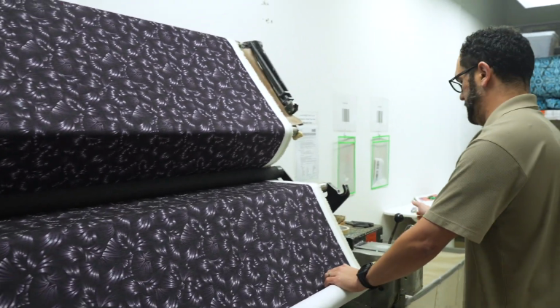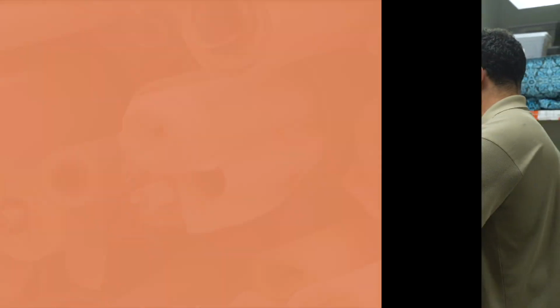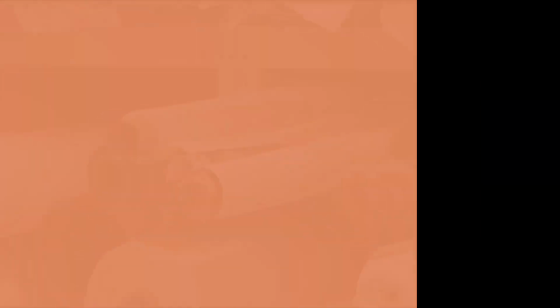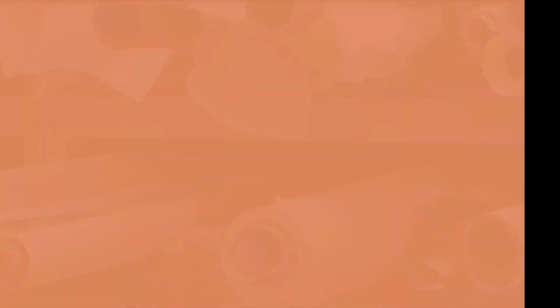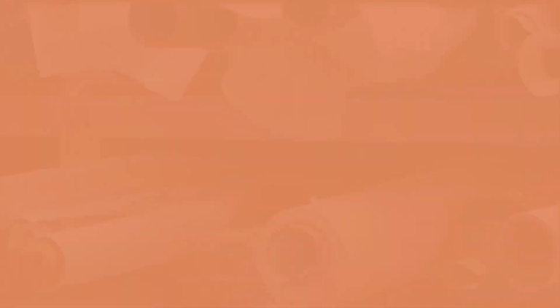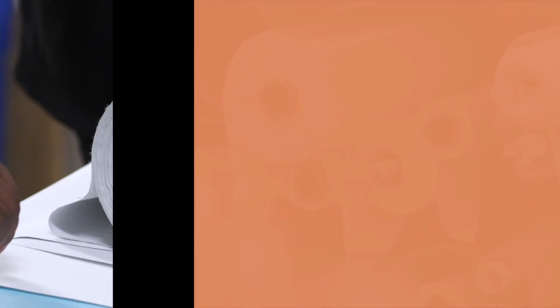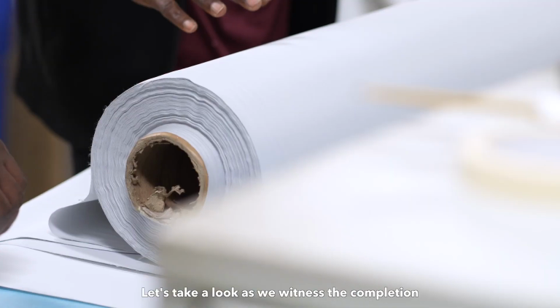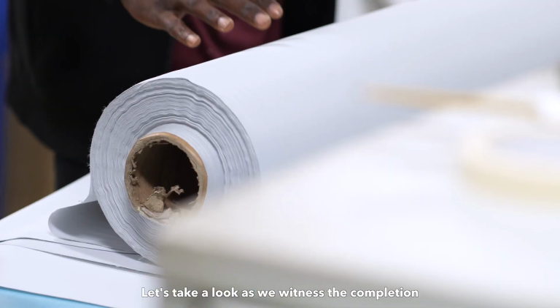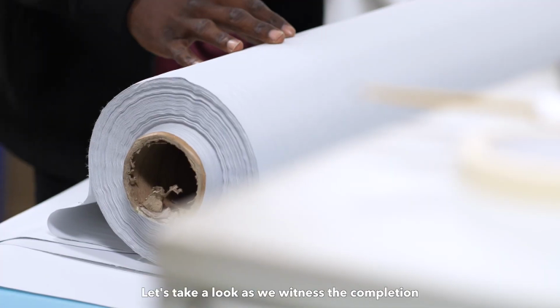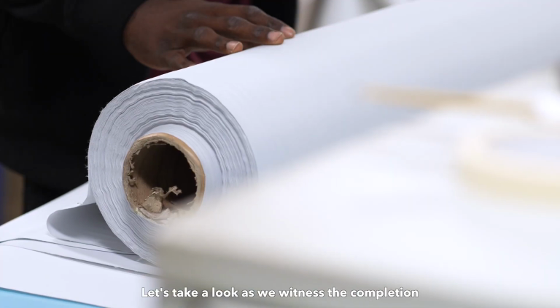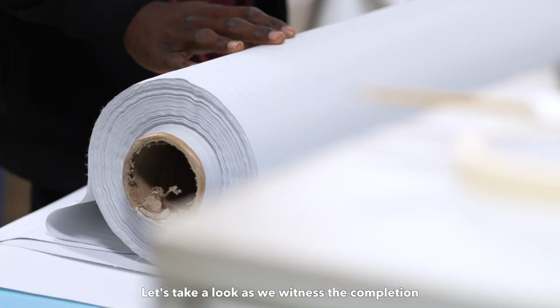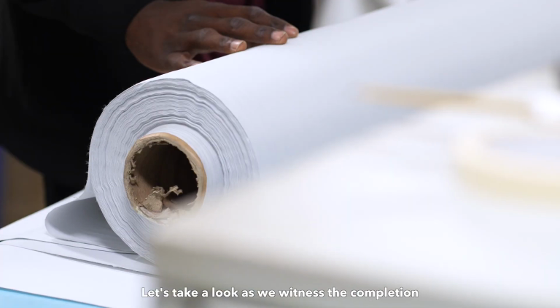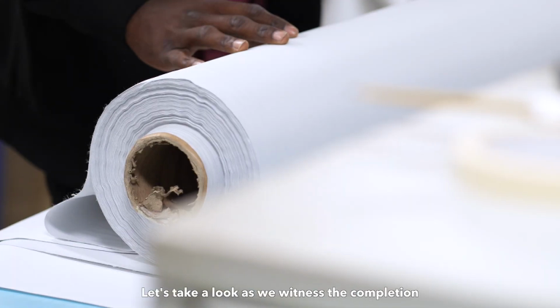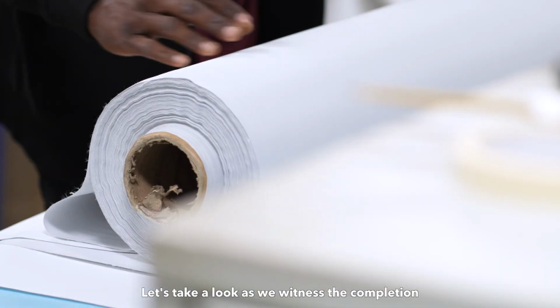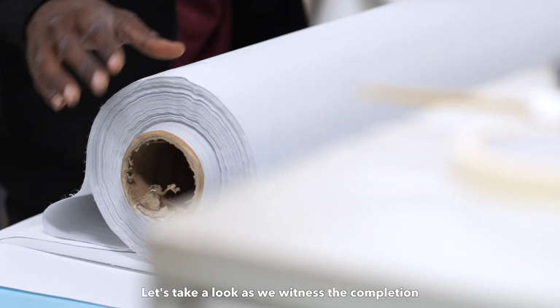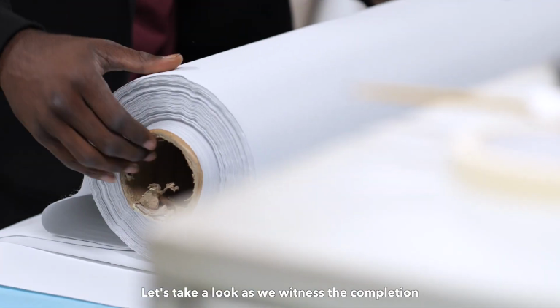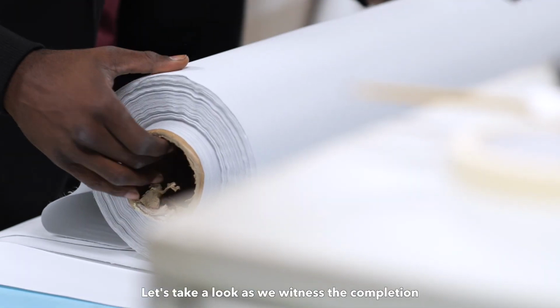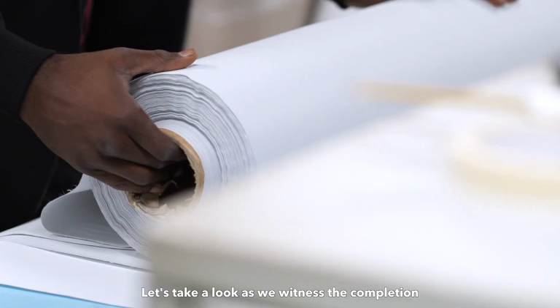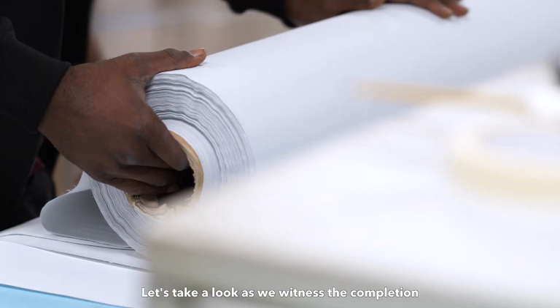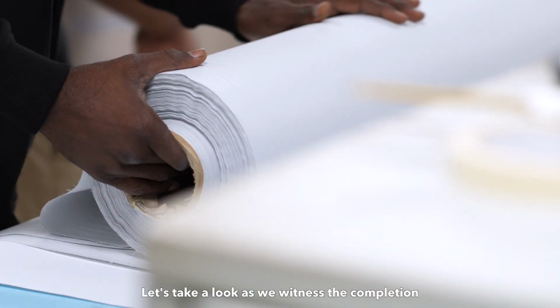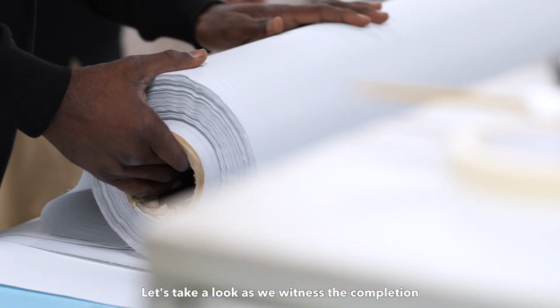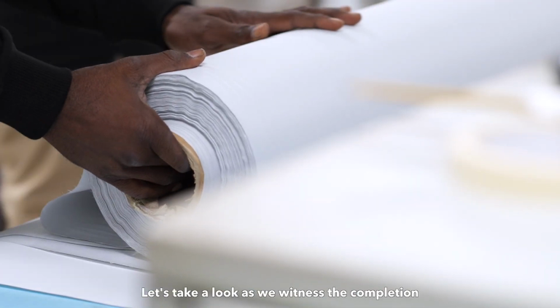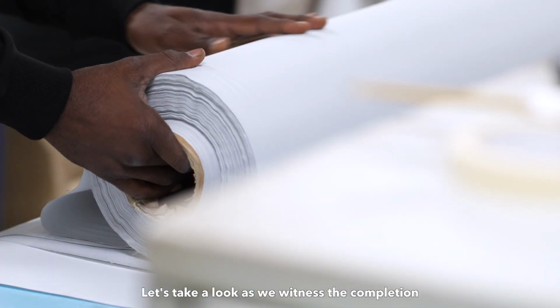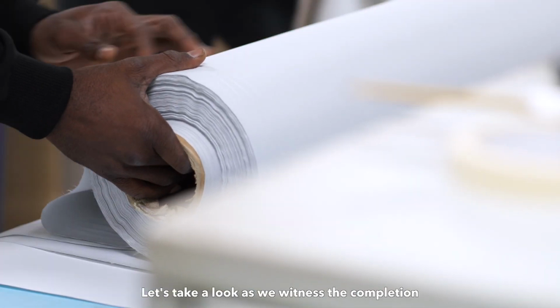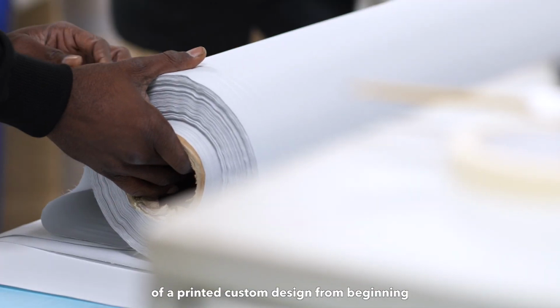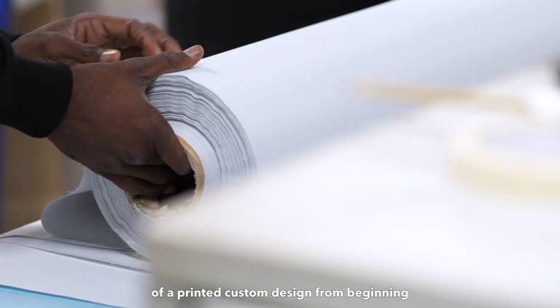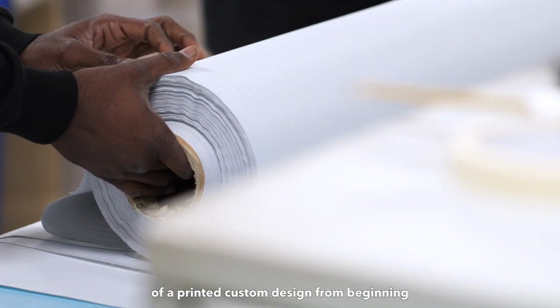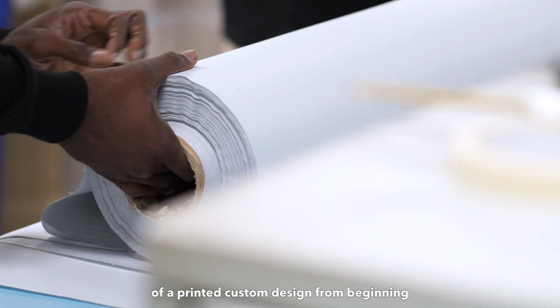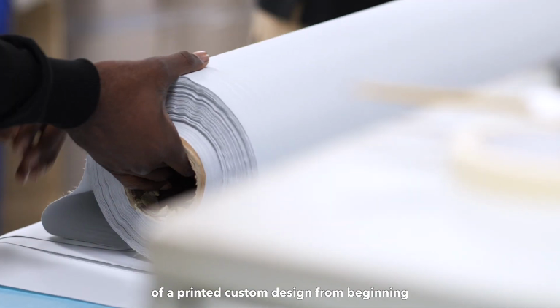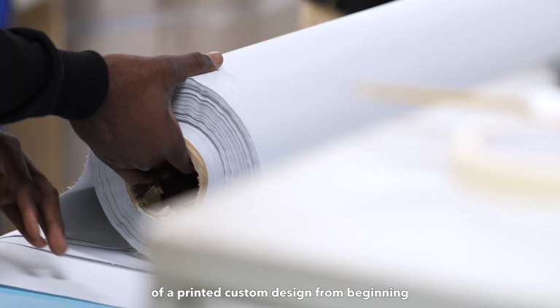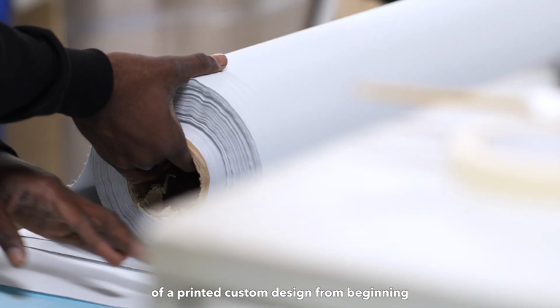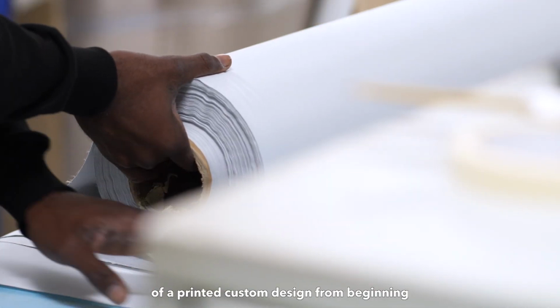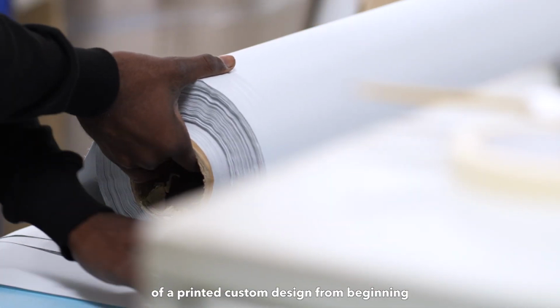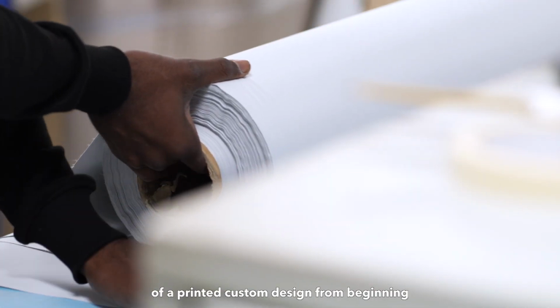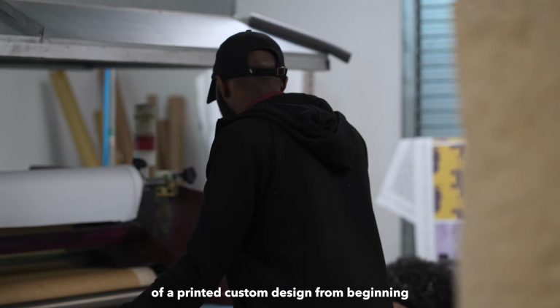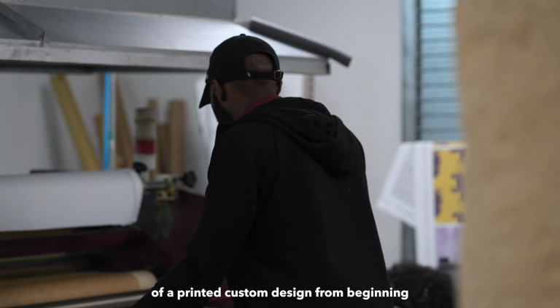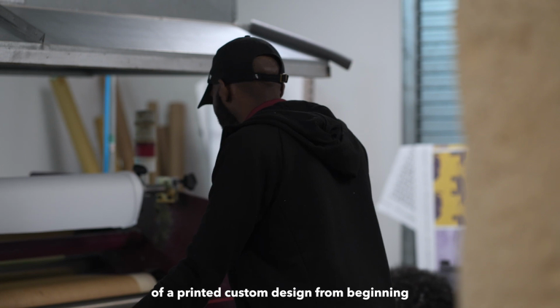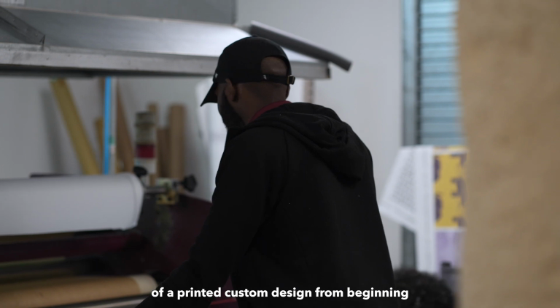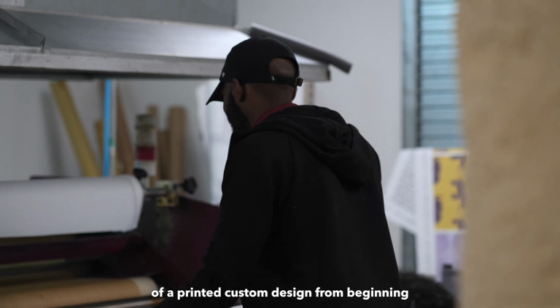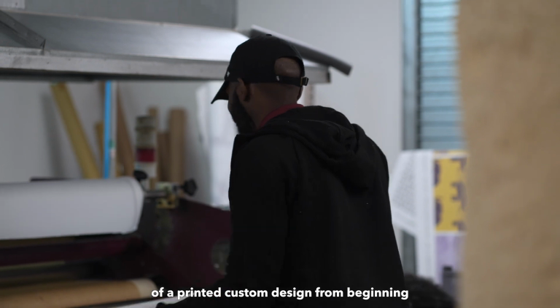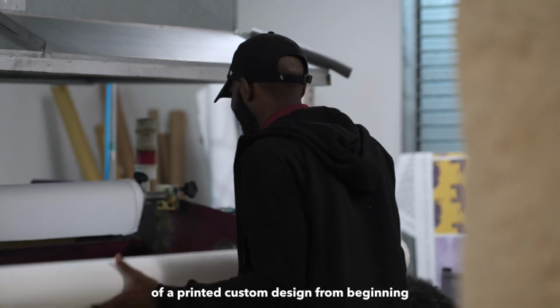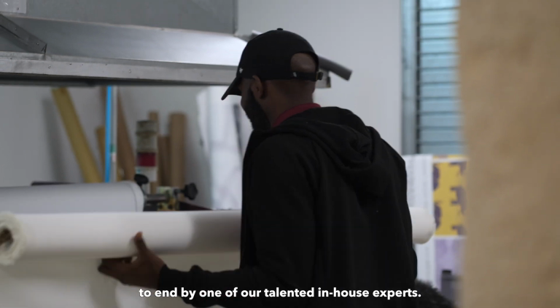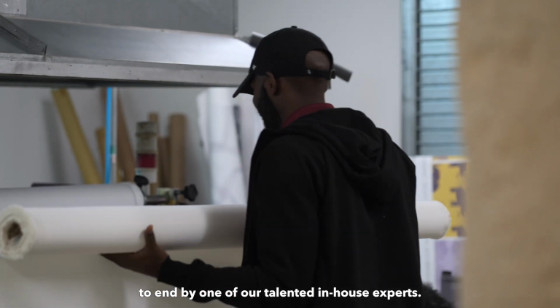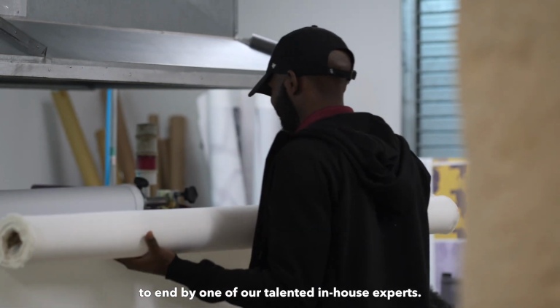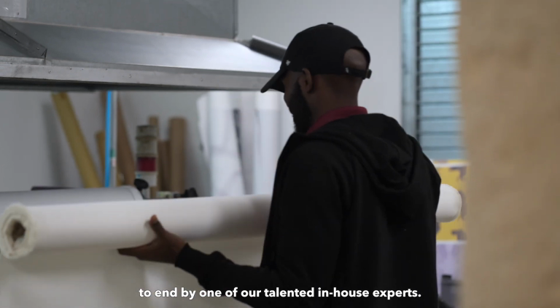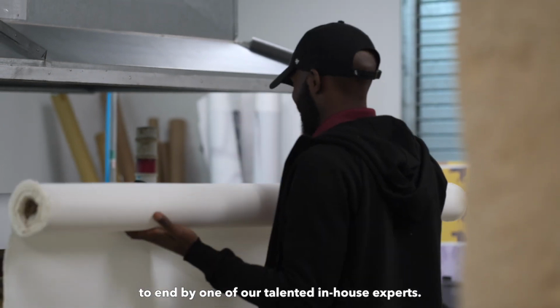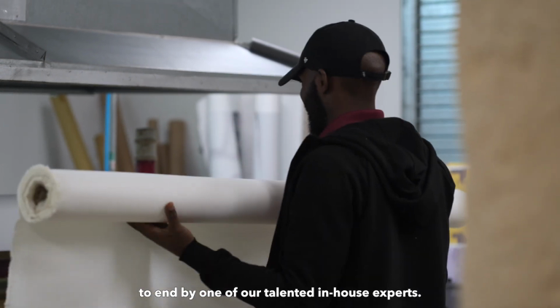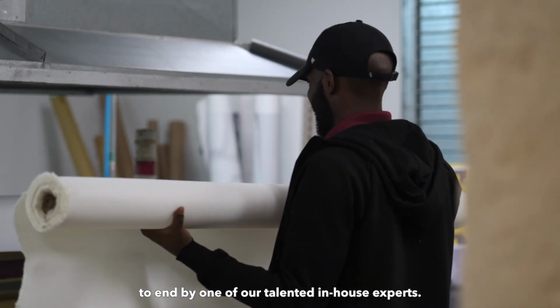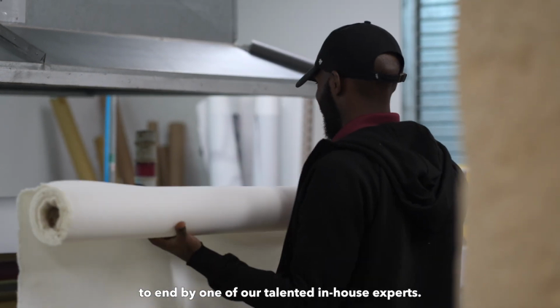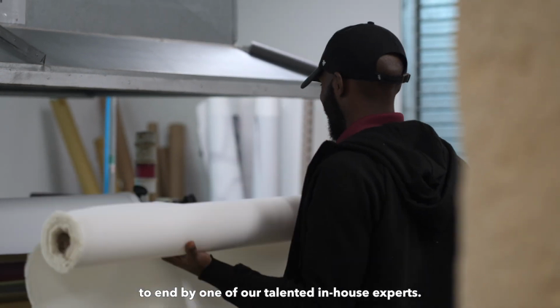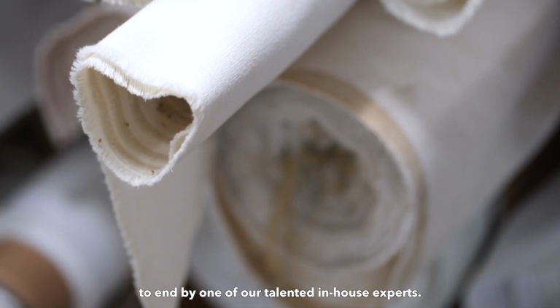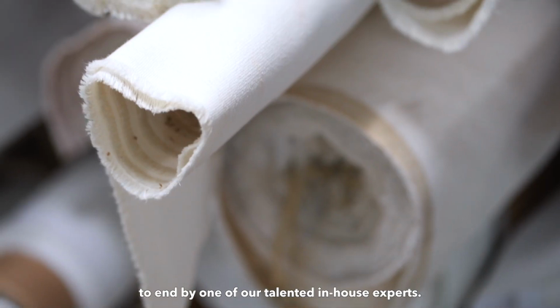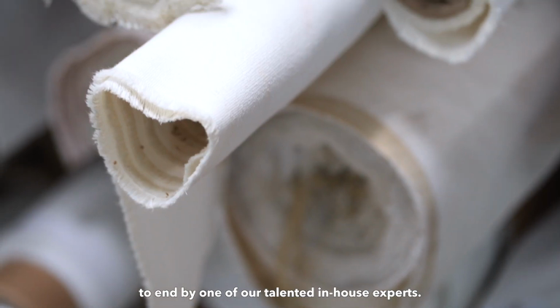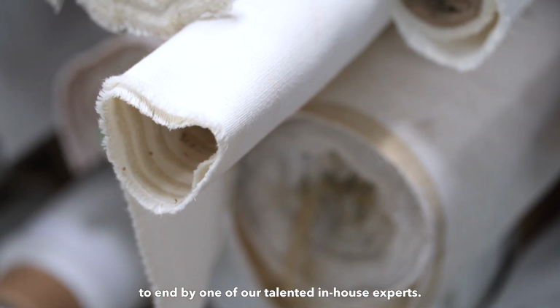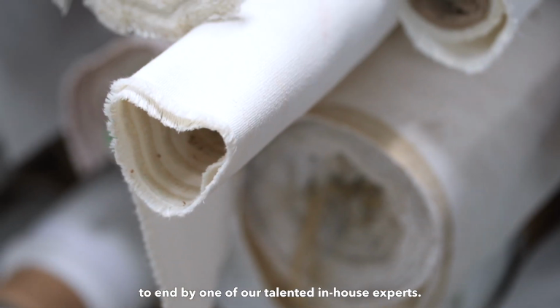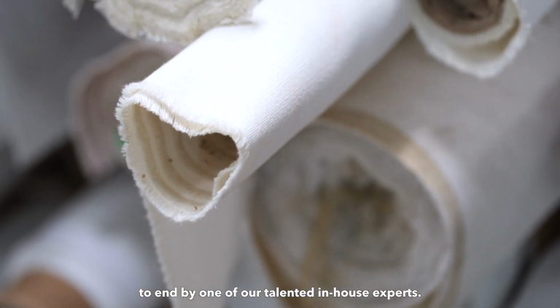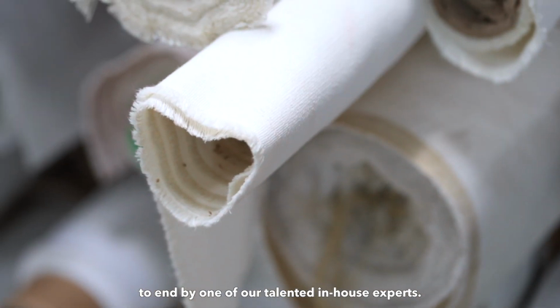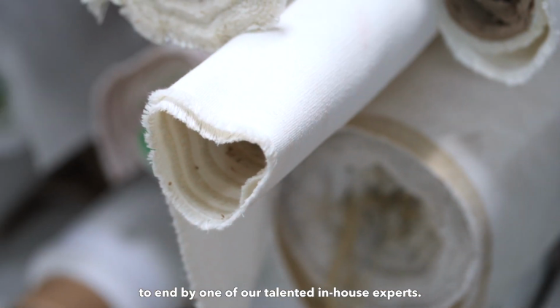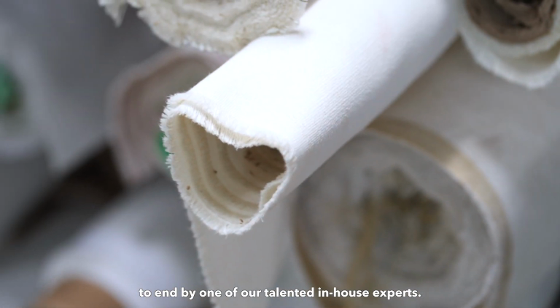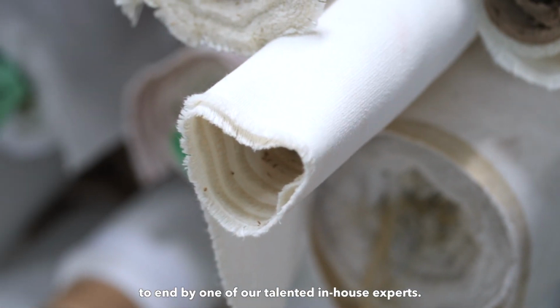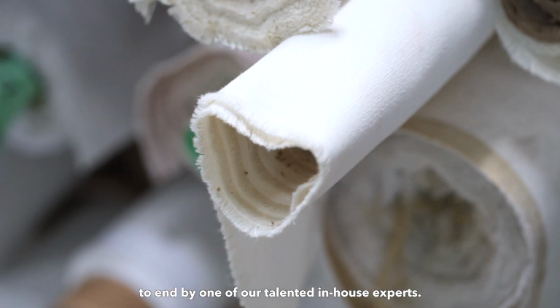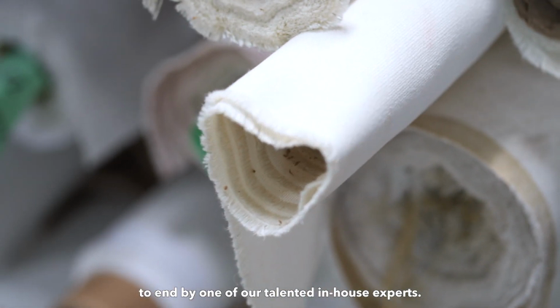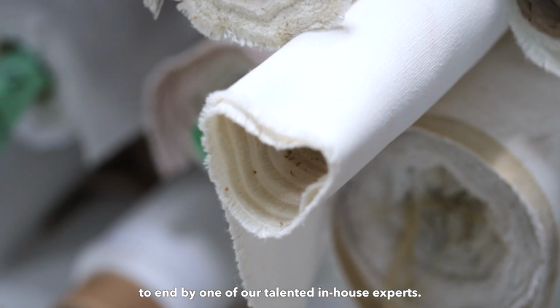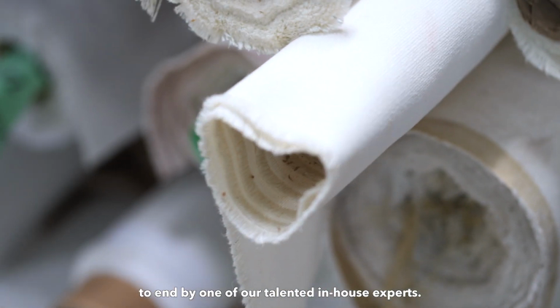Let's take a look as we witness the completion of a printed custom design from beginning to end by one of our talented in-house experts.